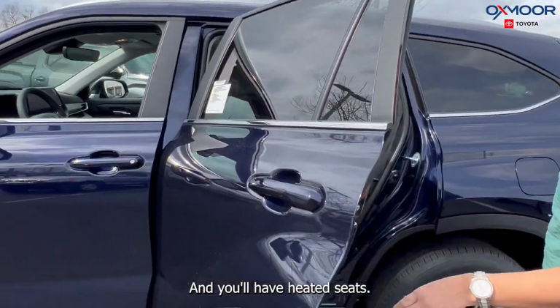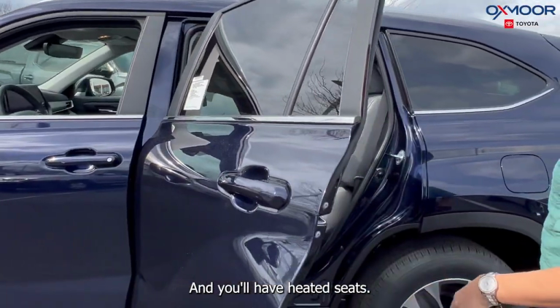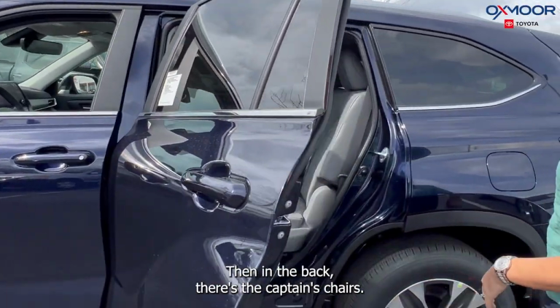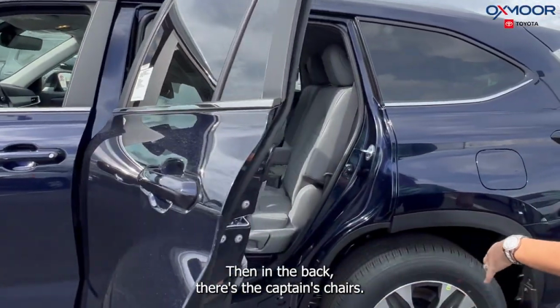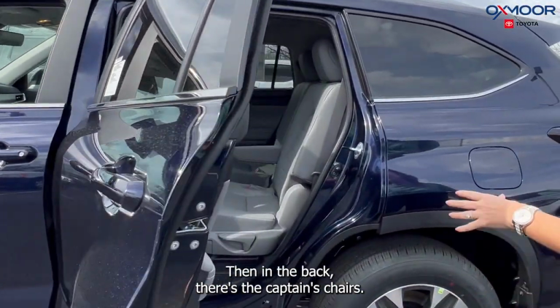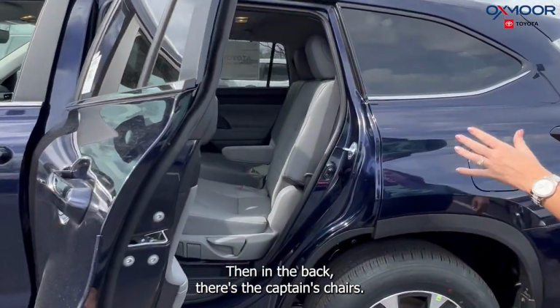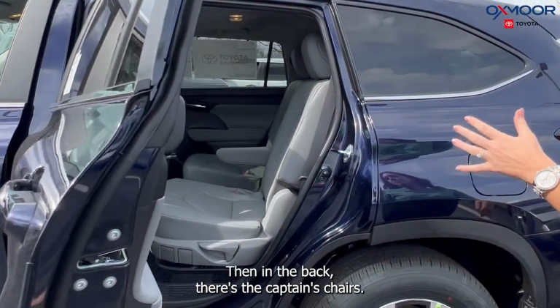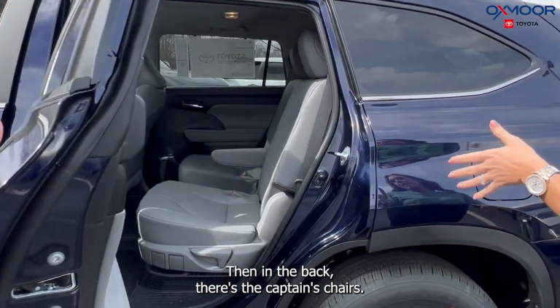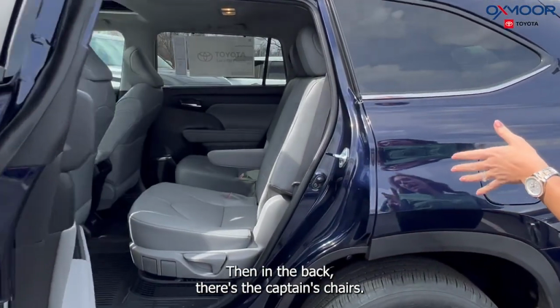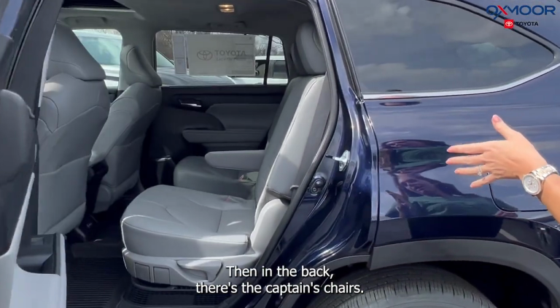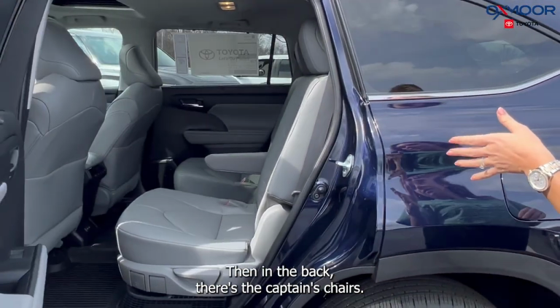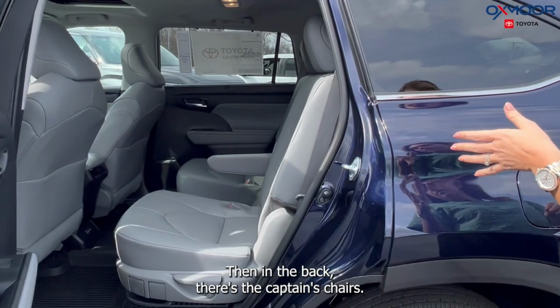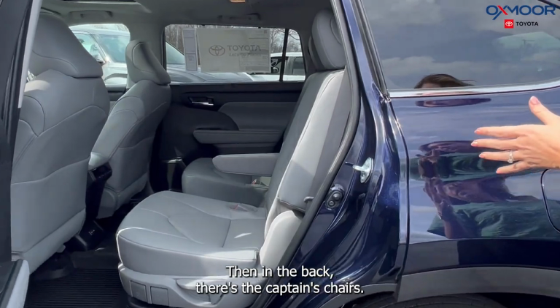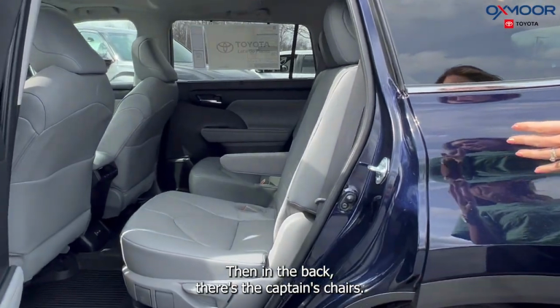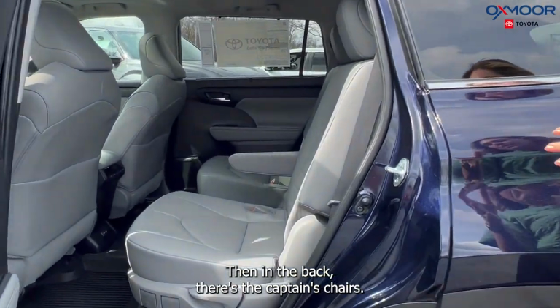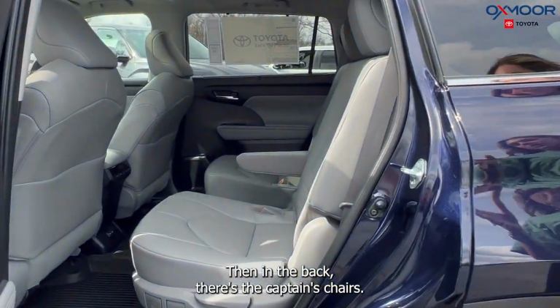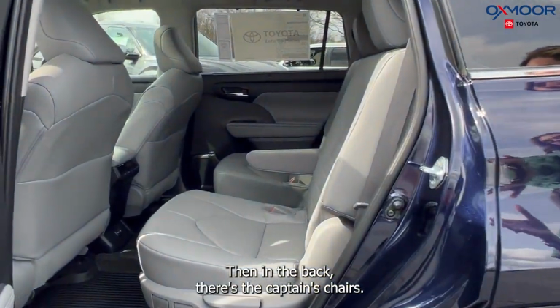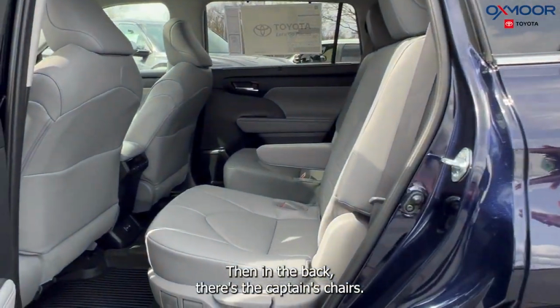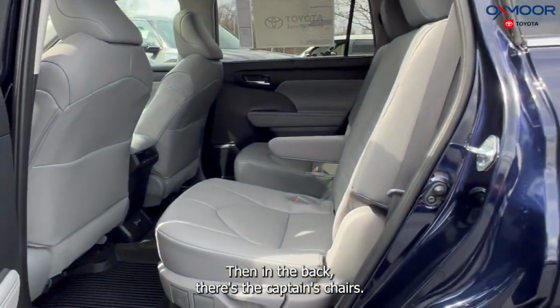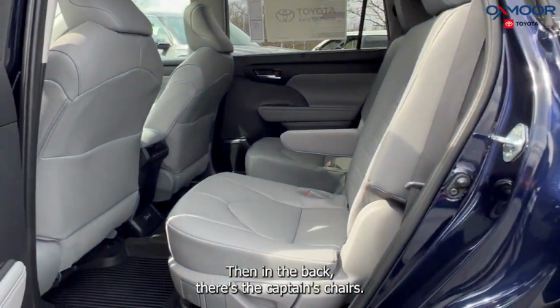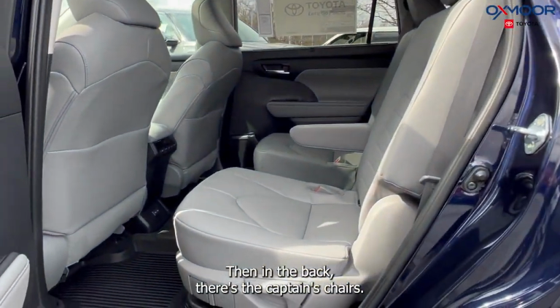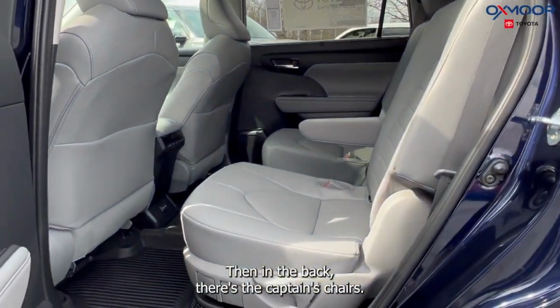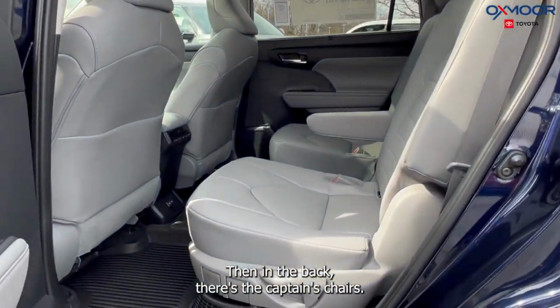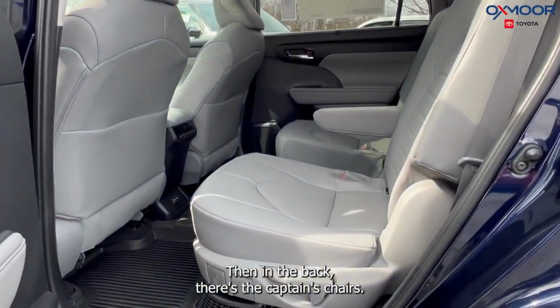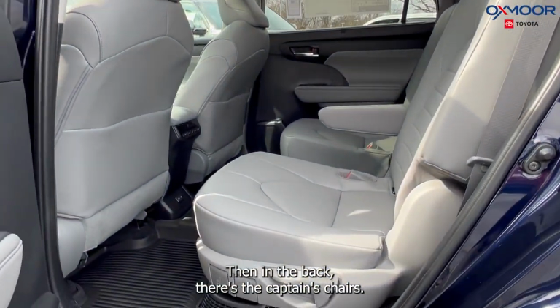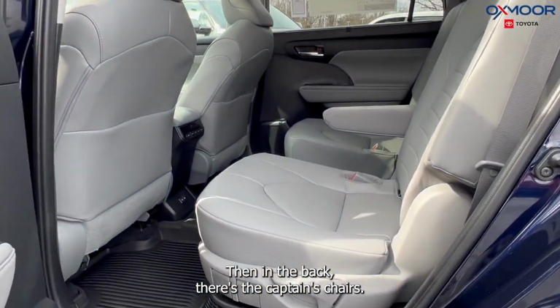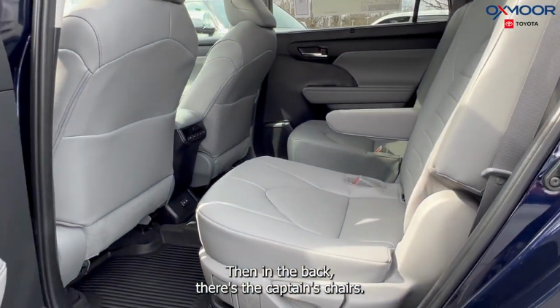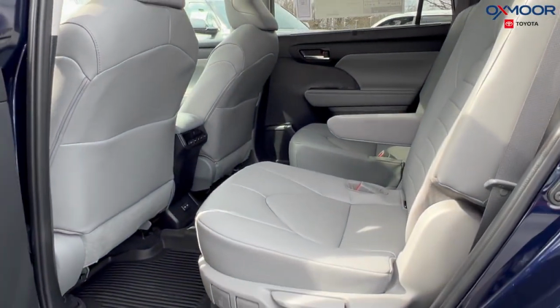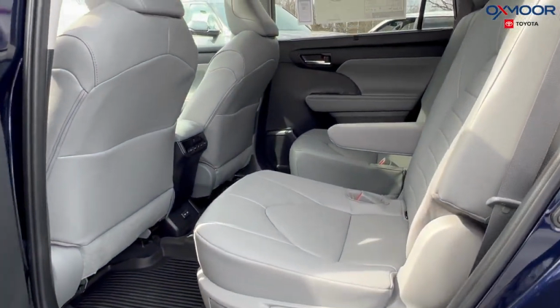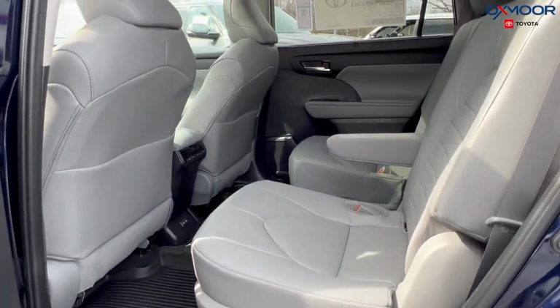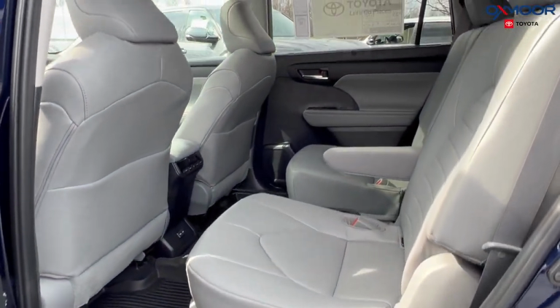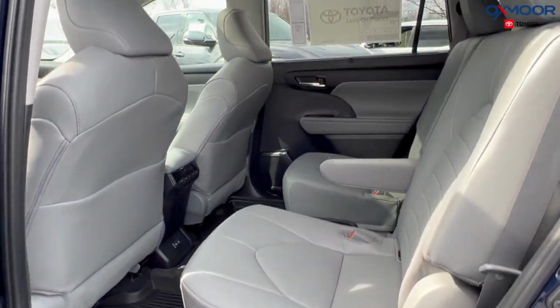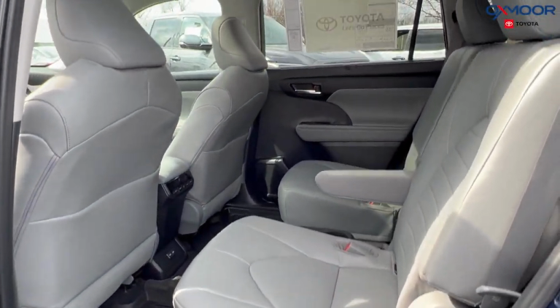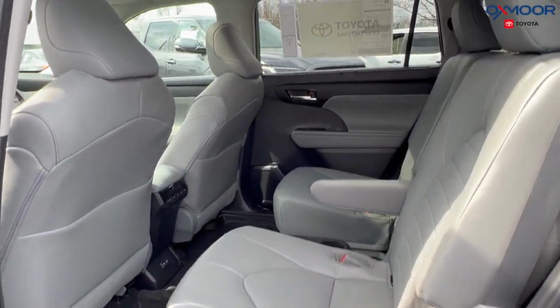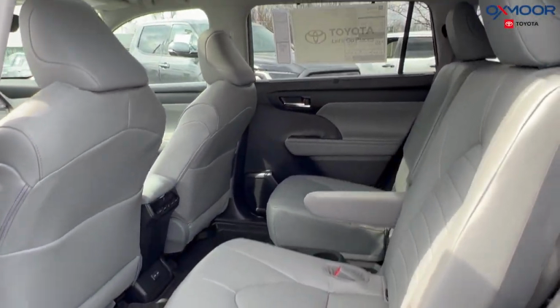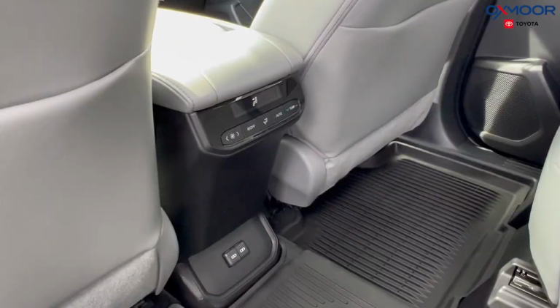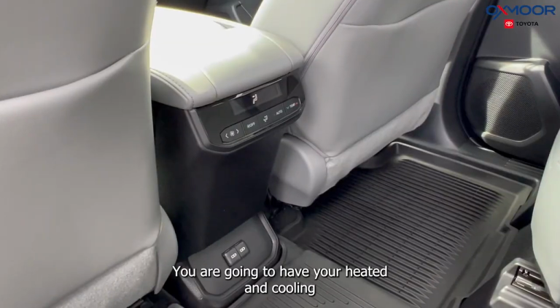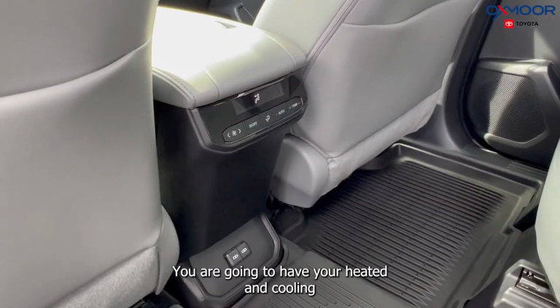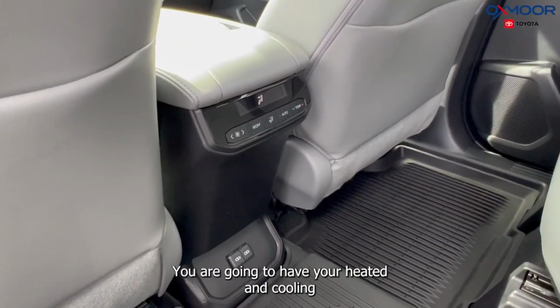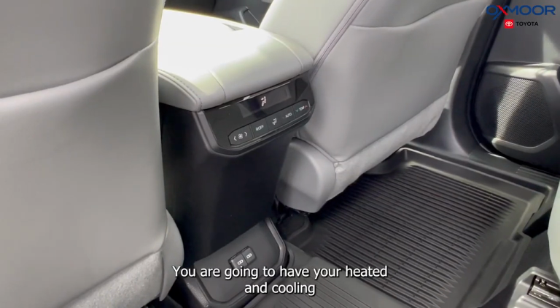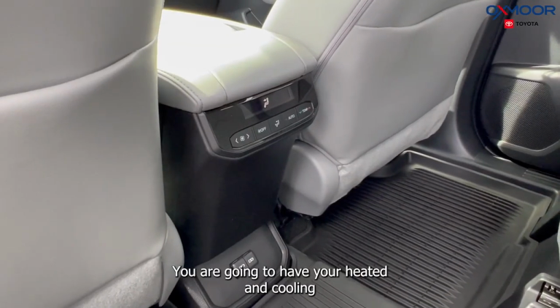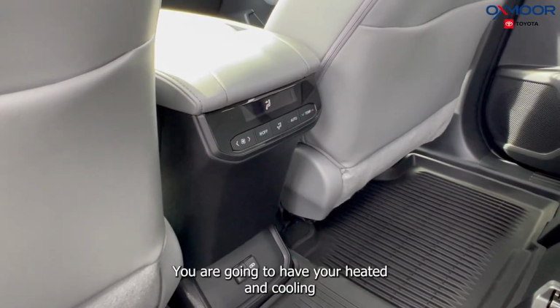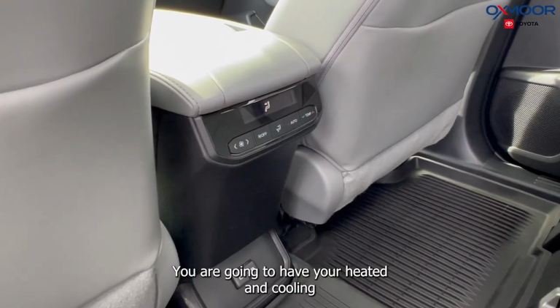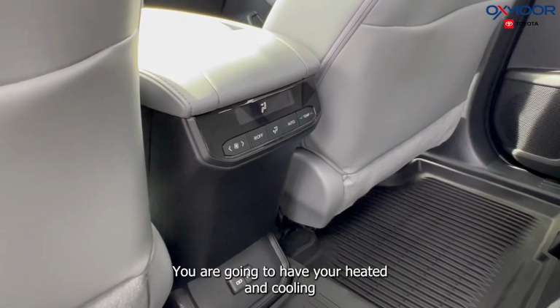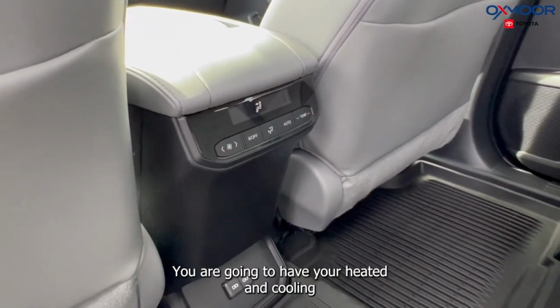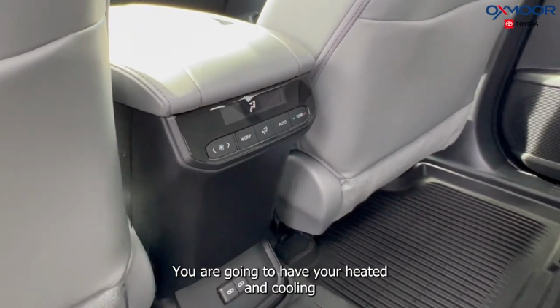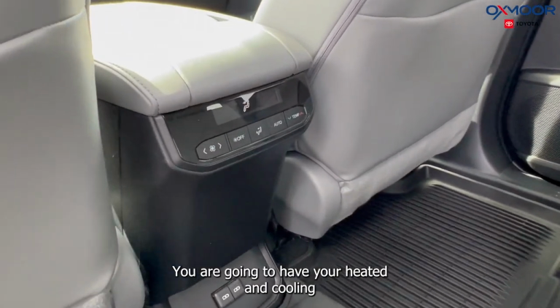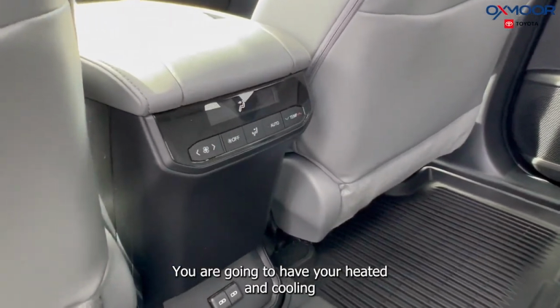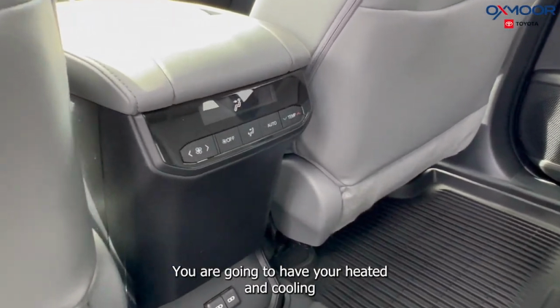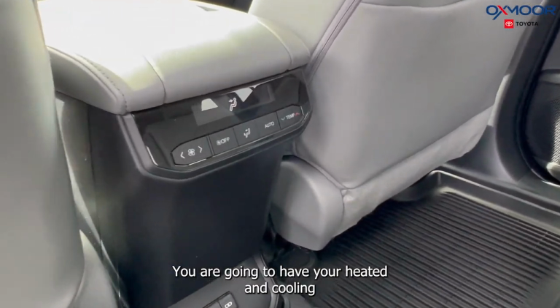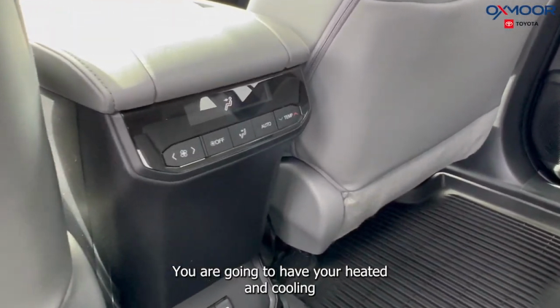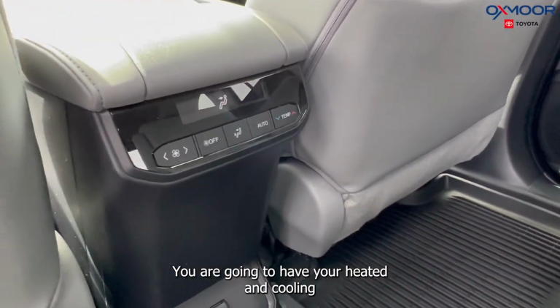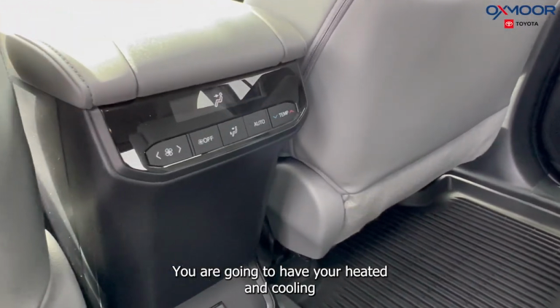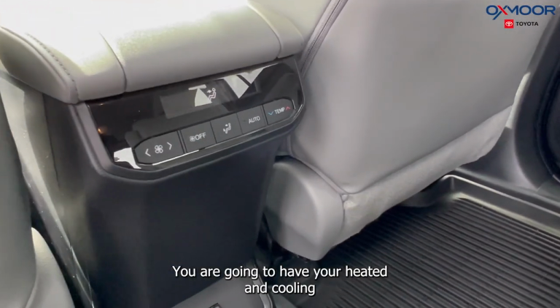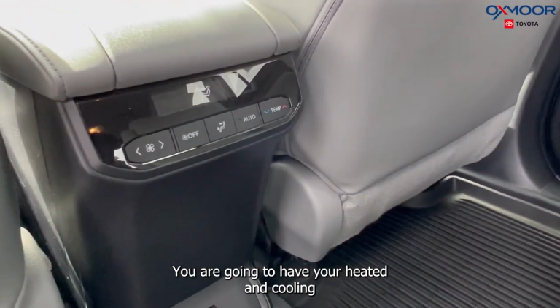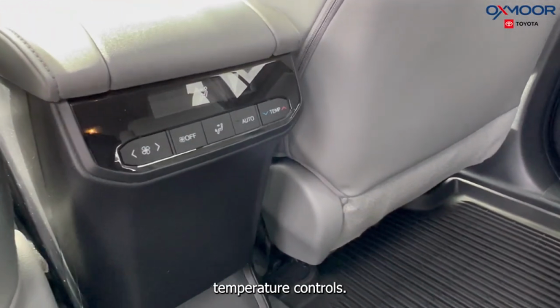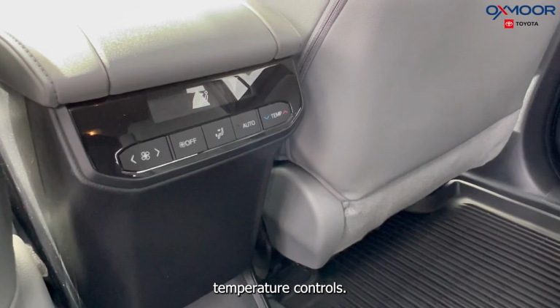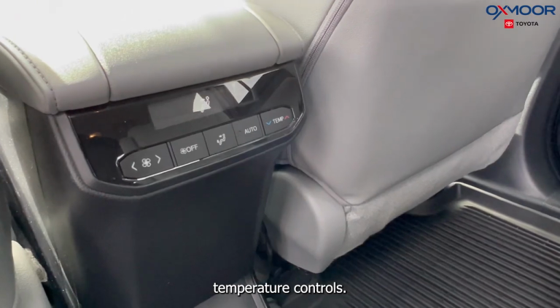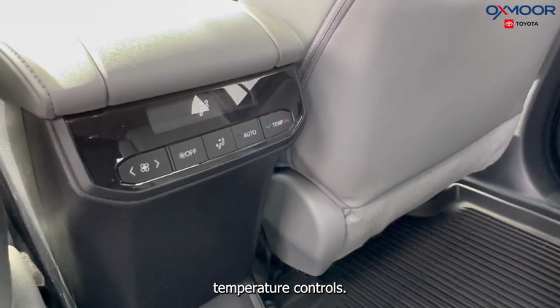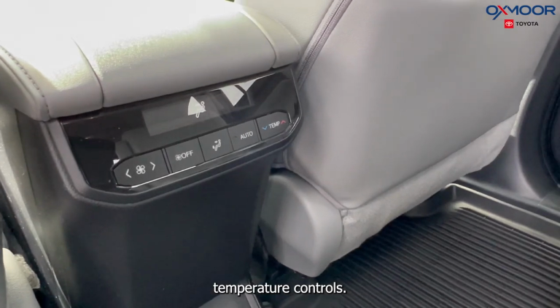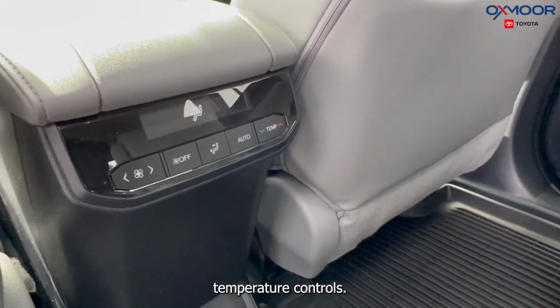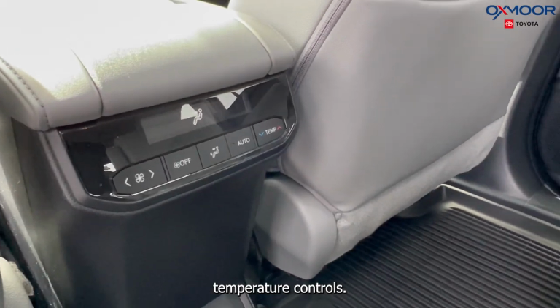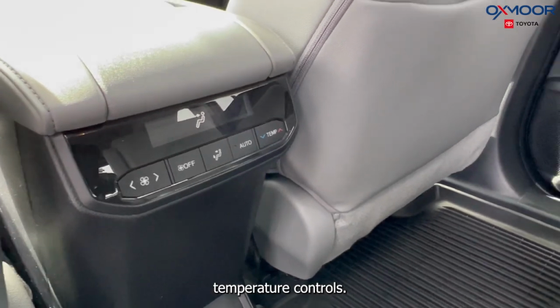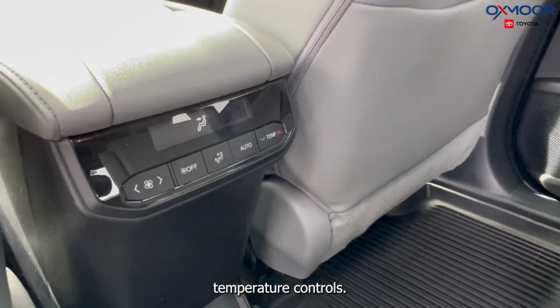In the back, there are captain's chairs, and you are going to have your heated and cooling temperature controls back there as well.